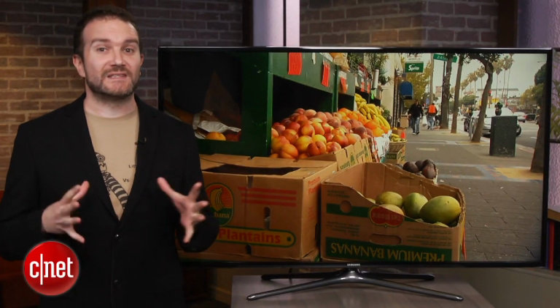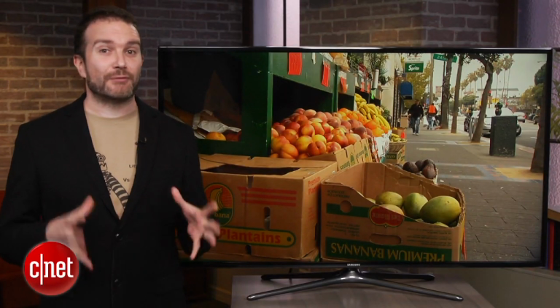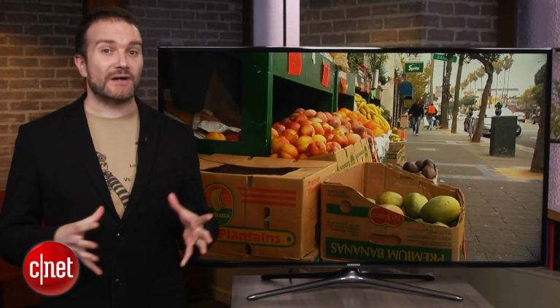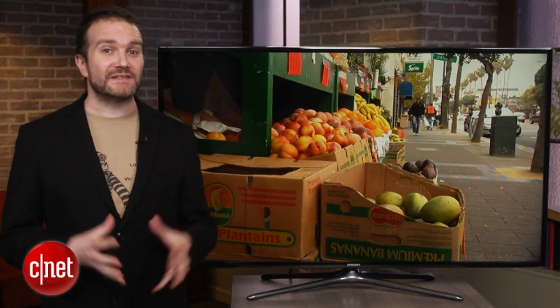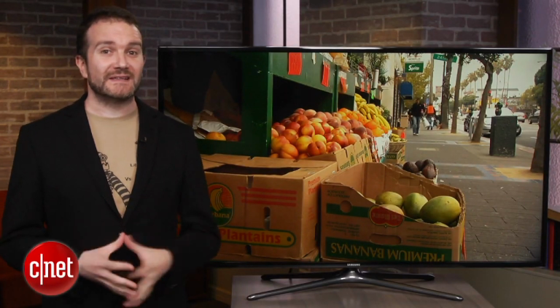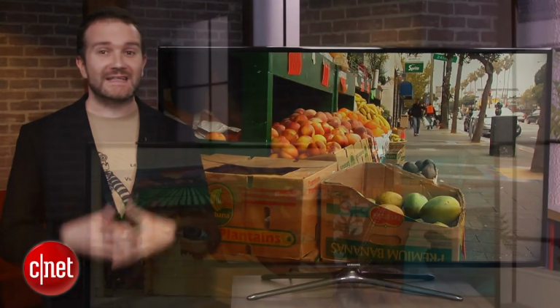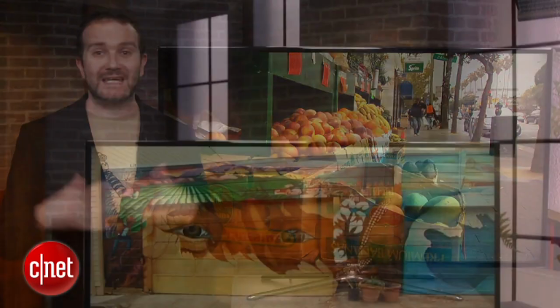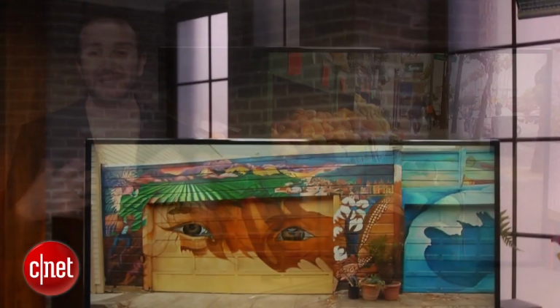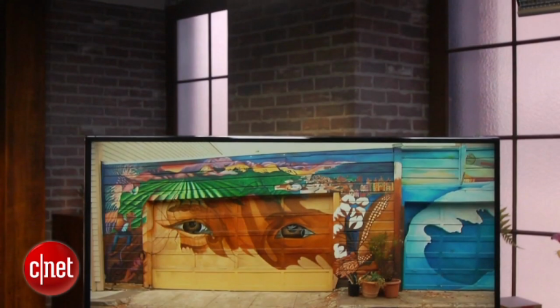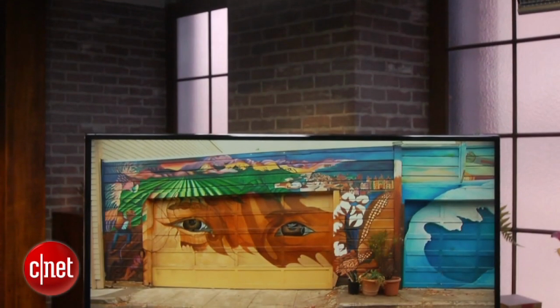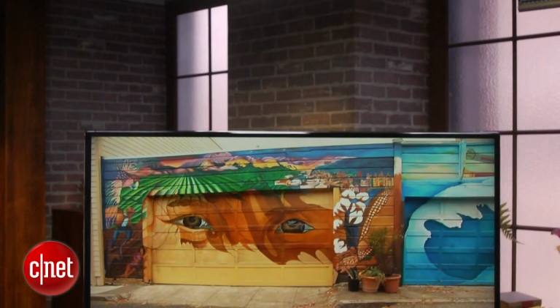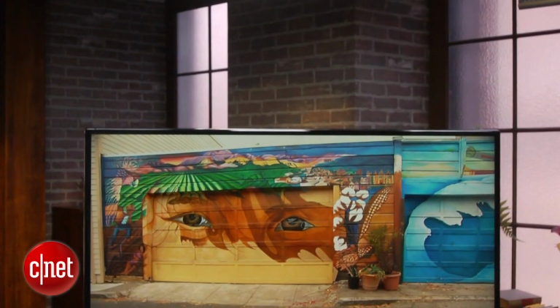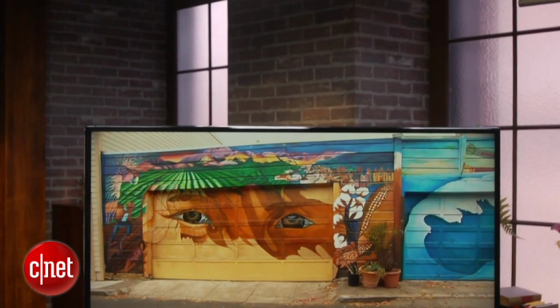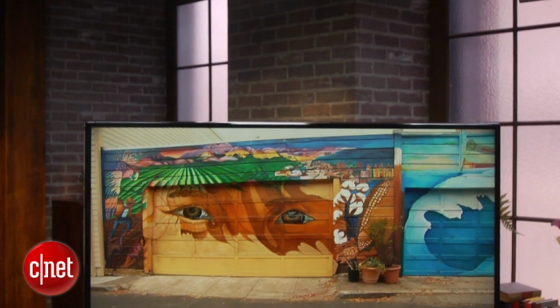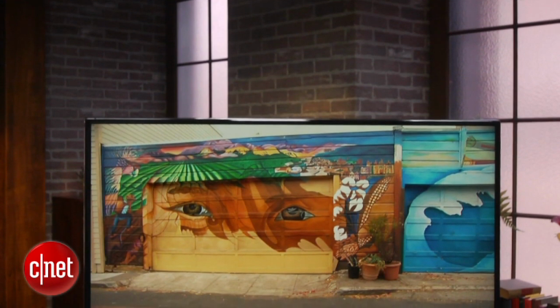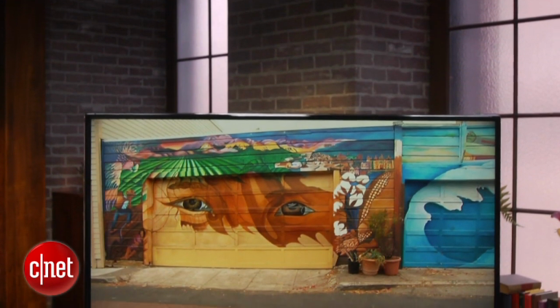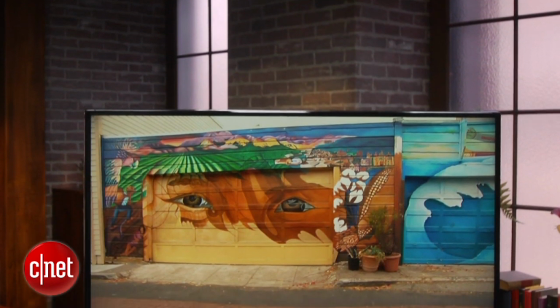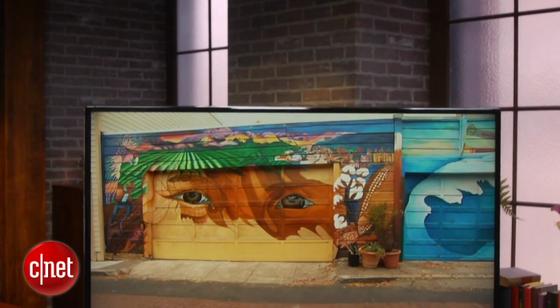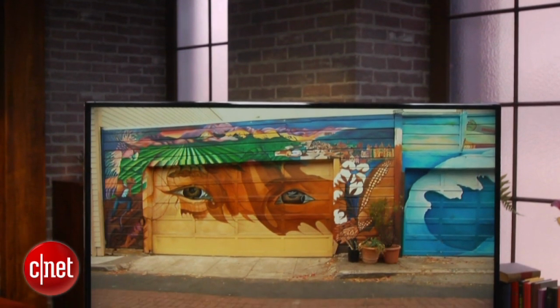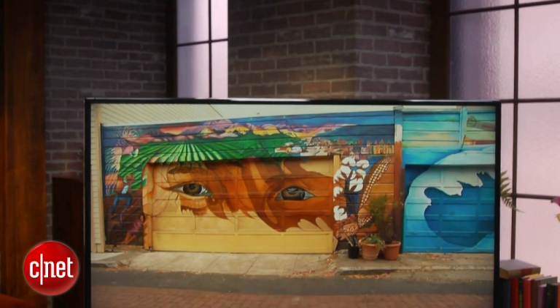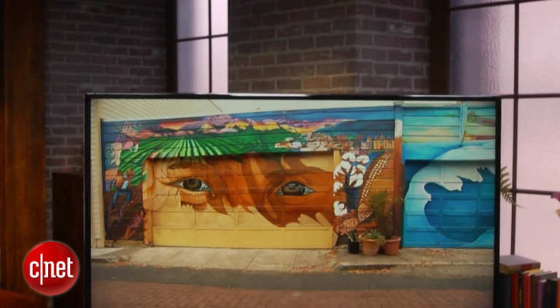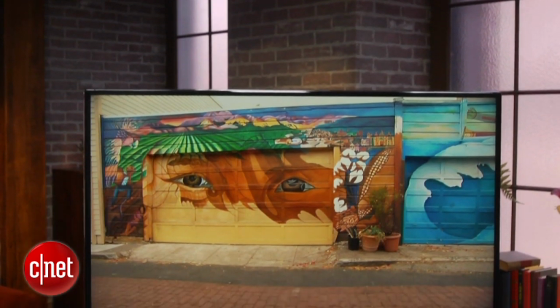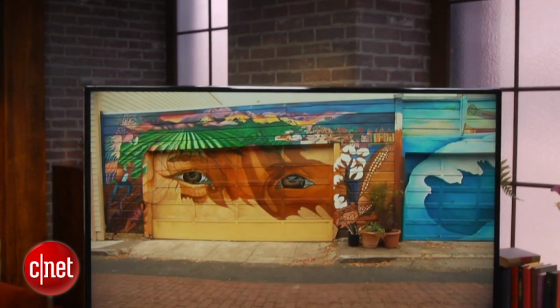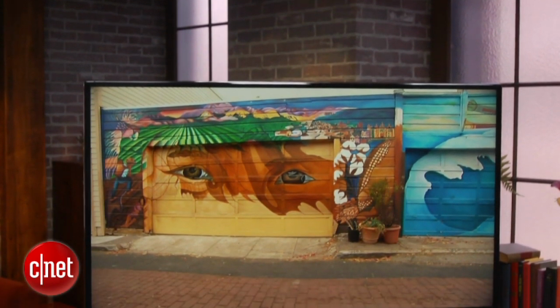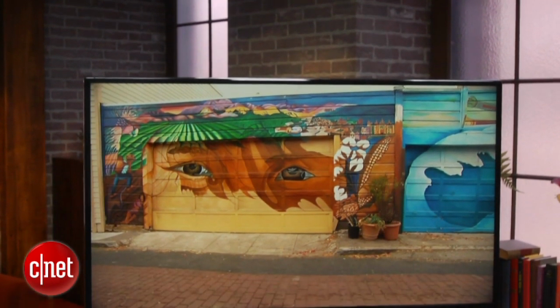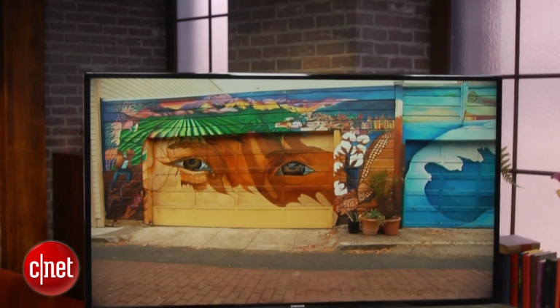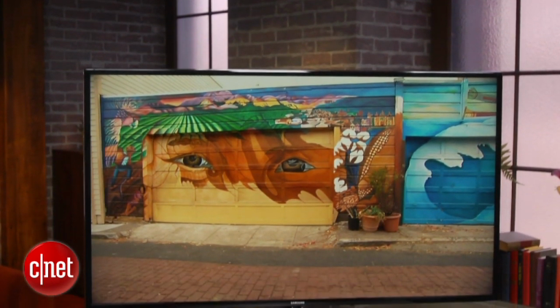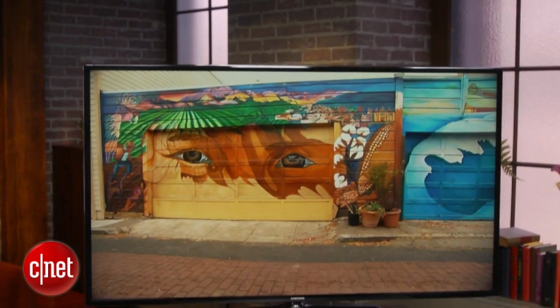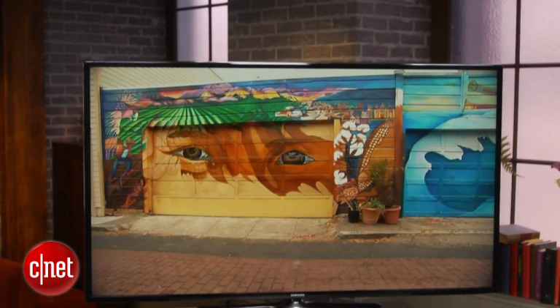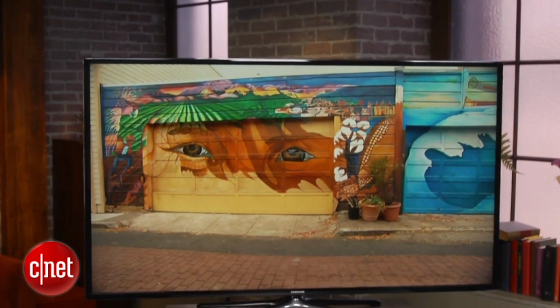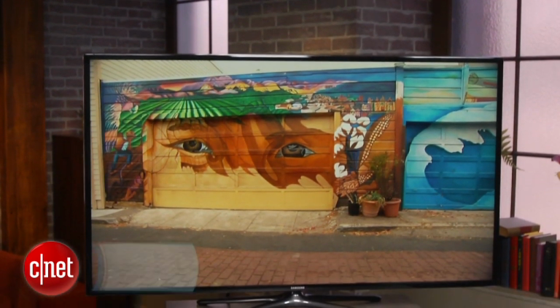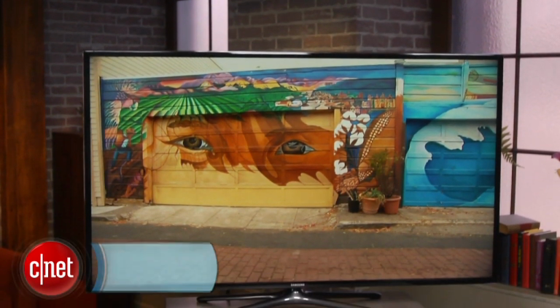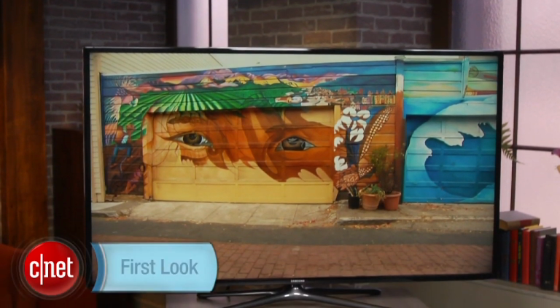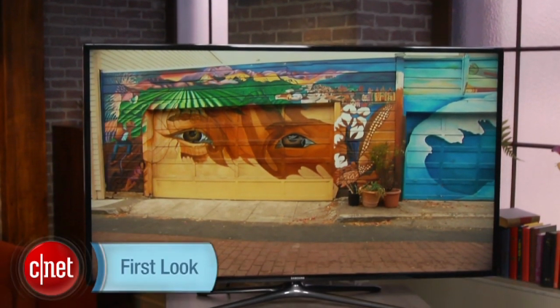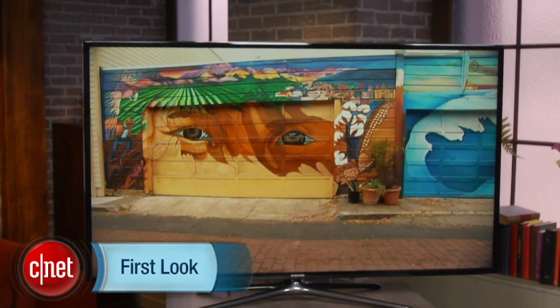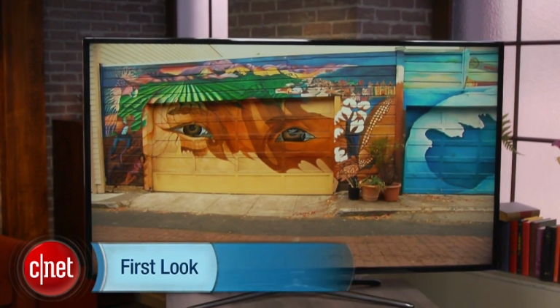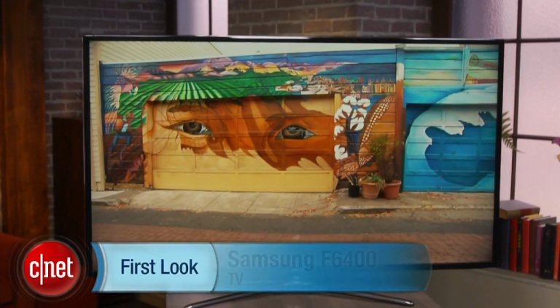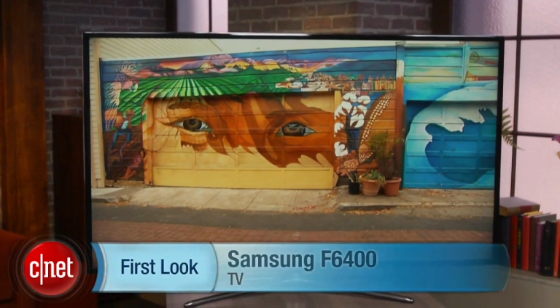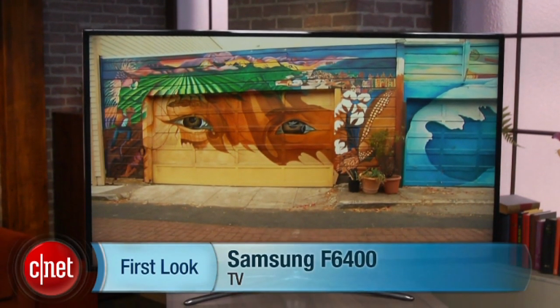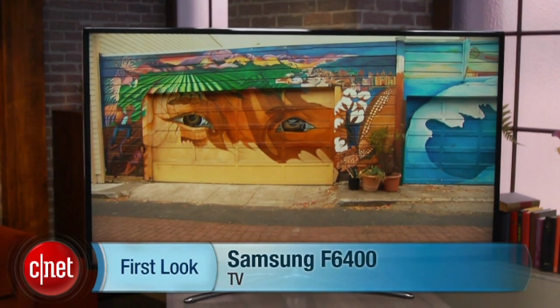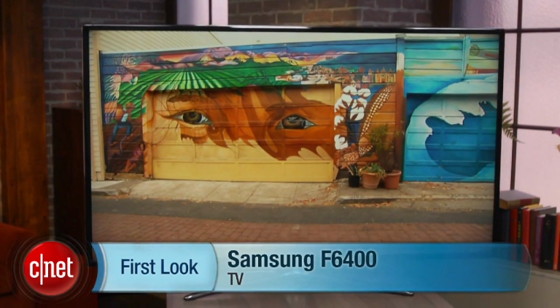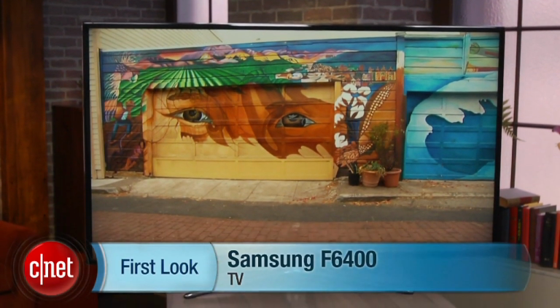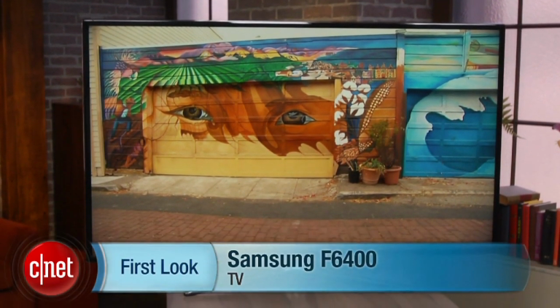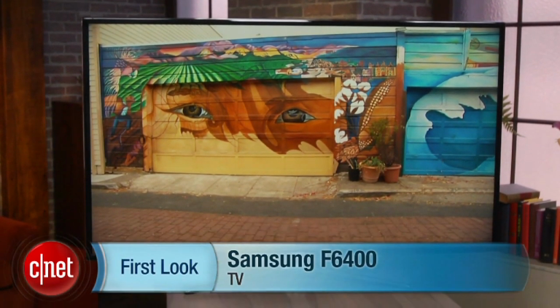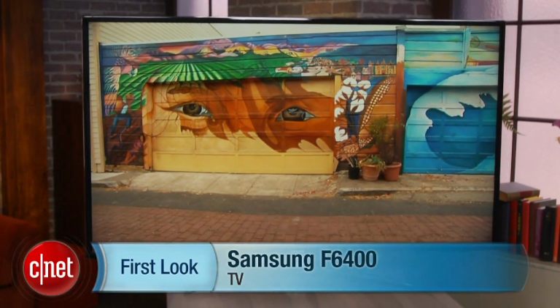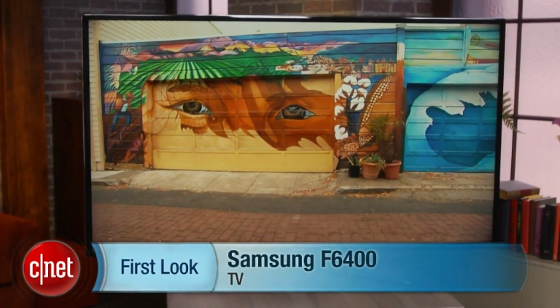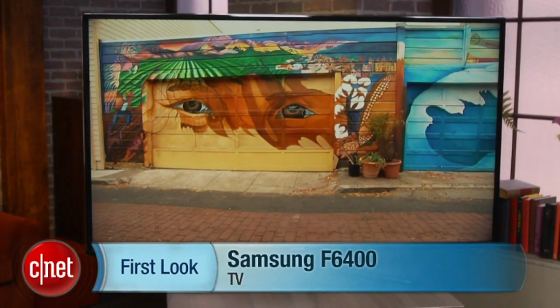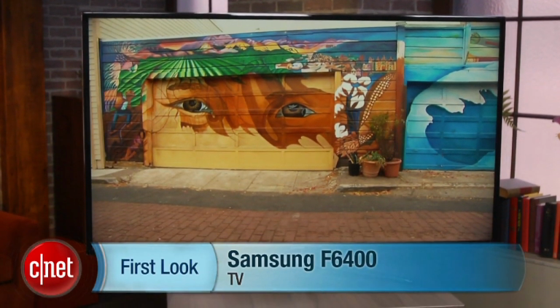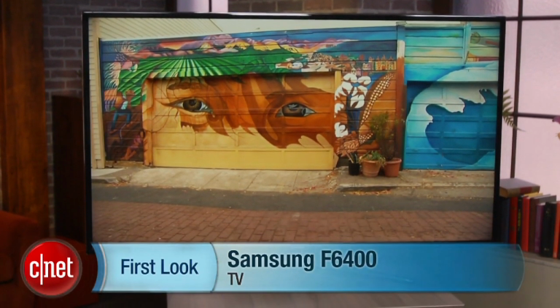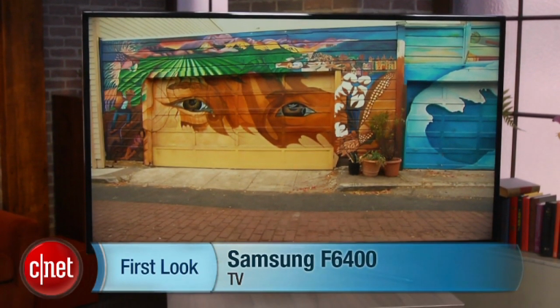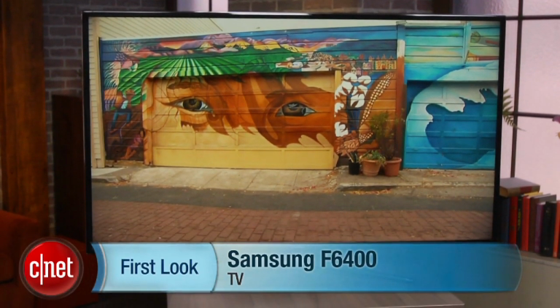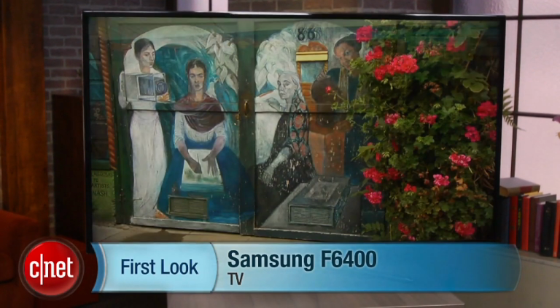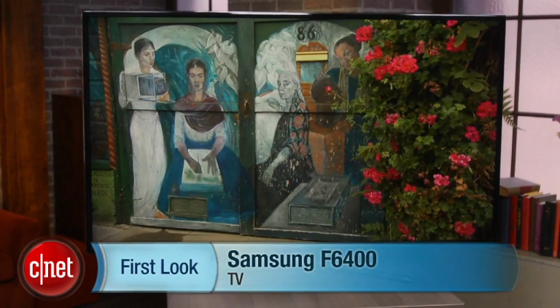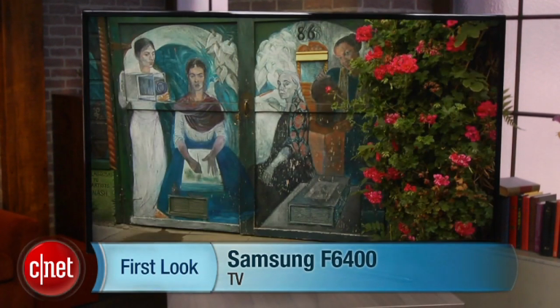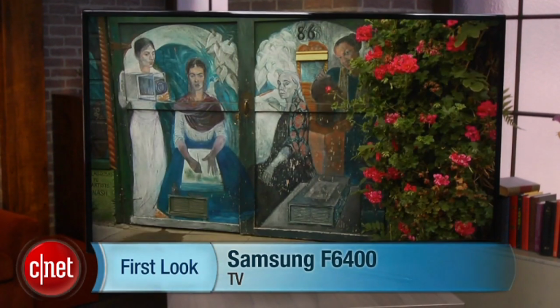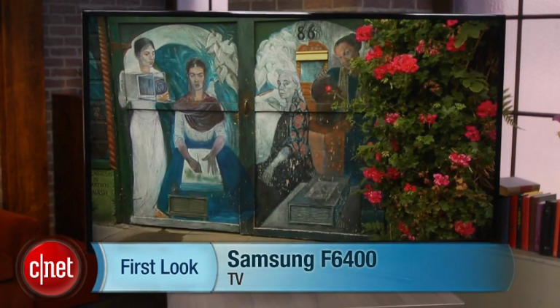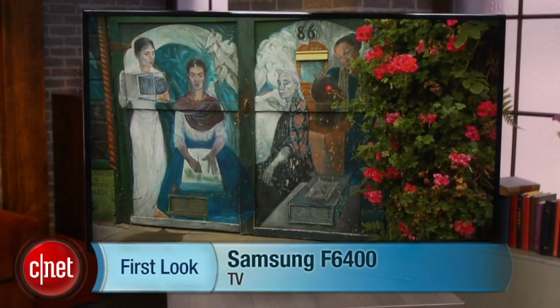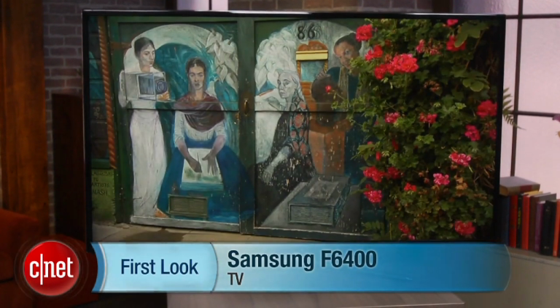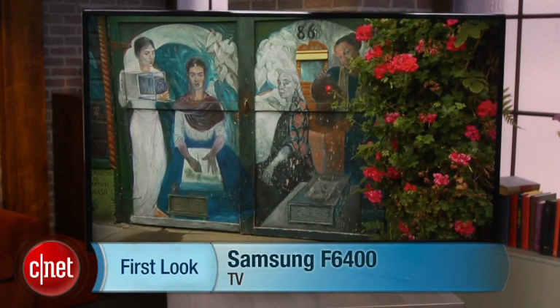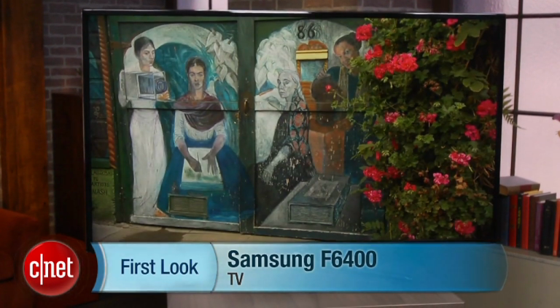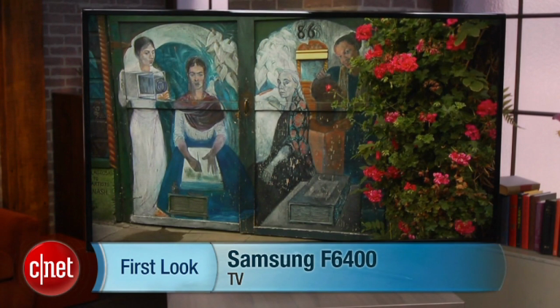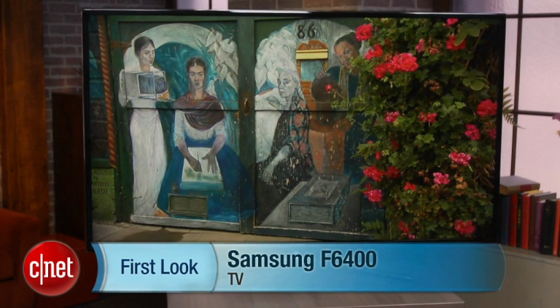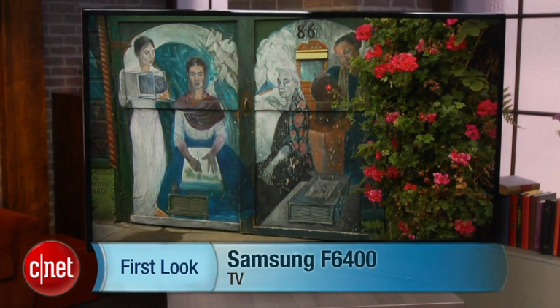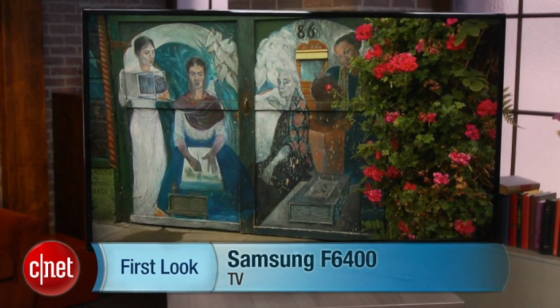Surprisingly, even the Panasonic E60 LCD is better than this TV. This has been Ty Pendlebury for CNET.com.